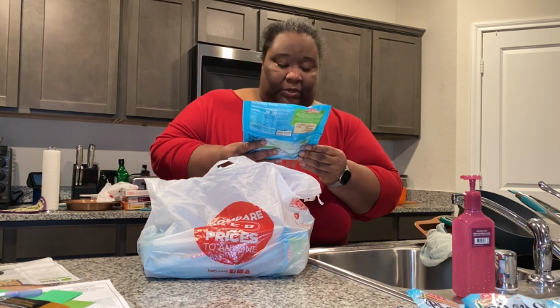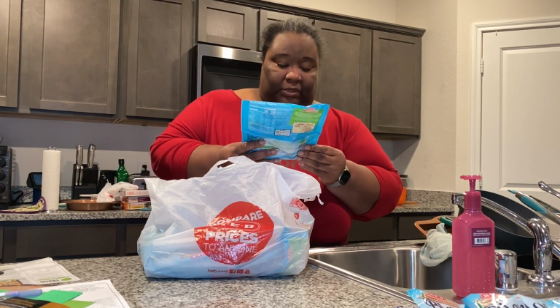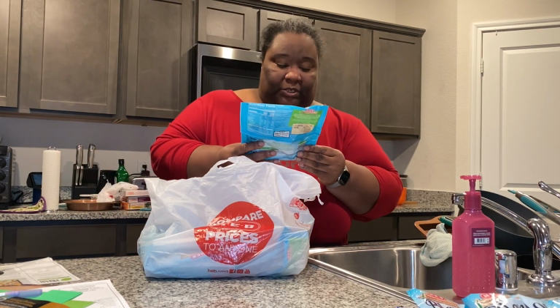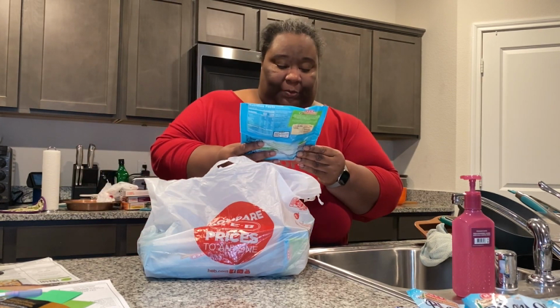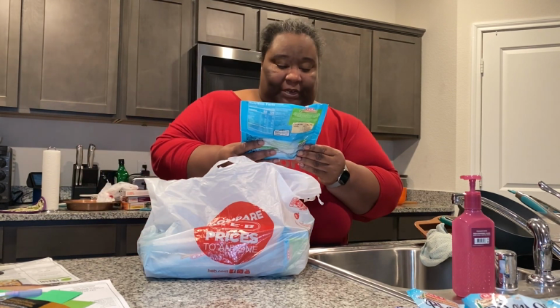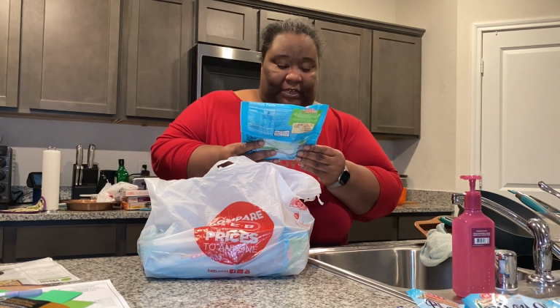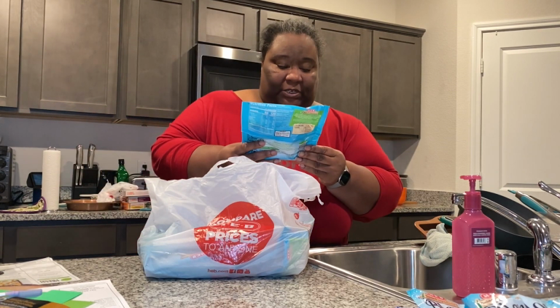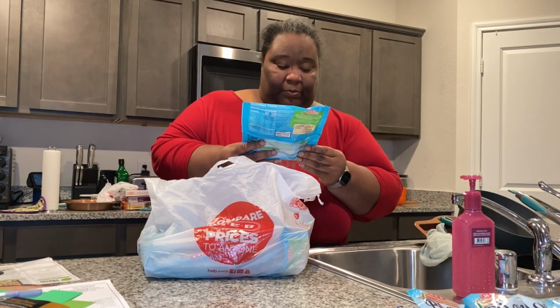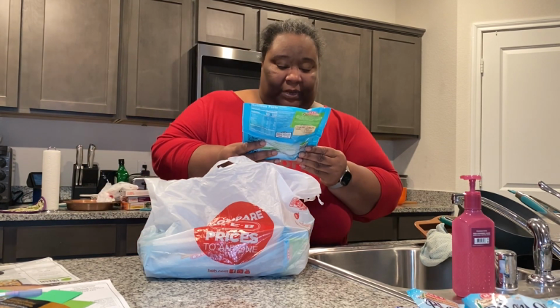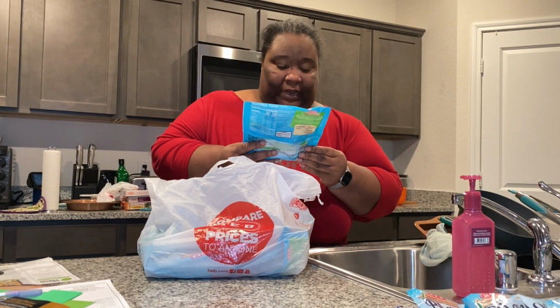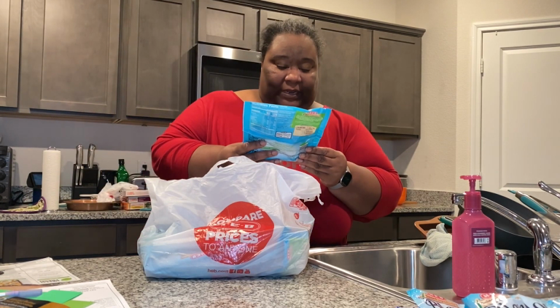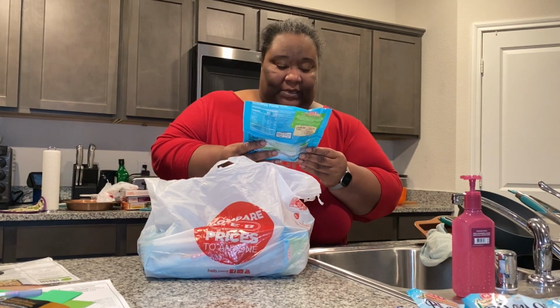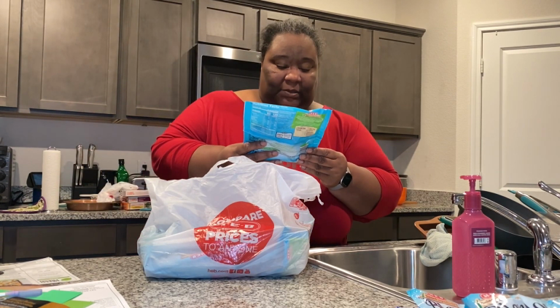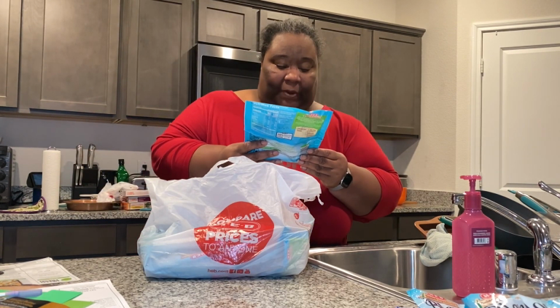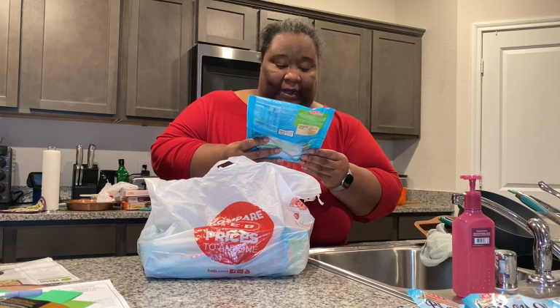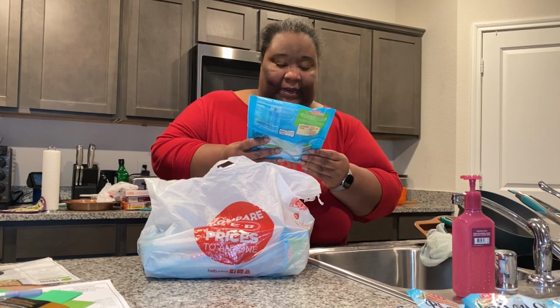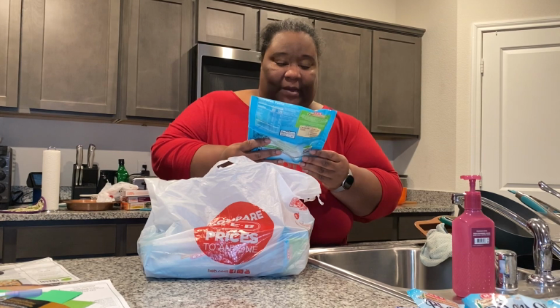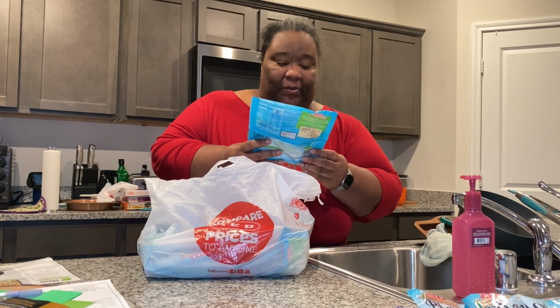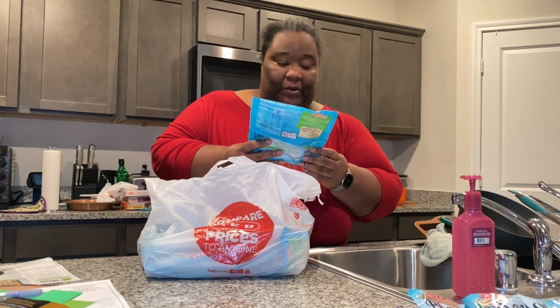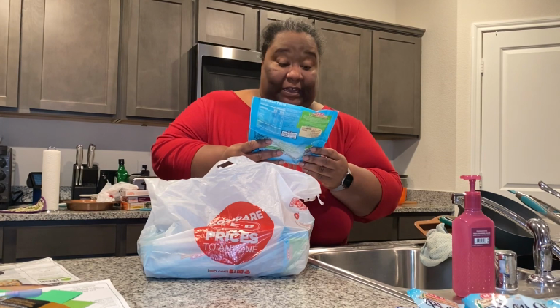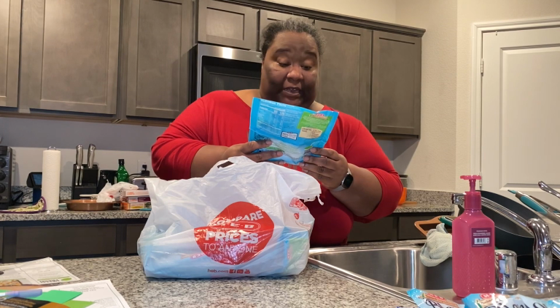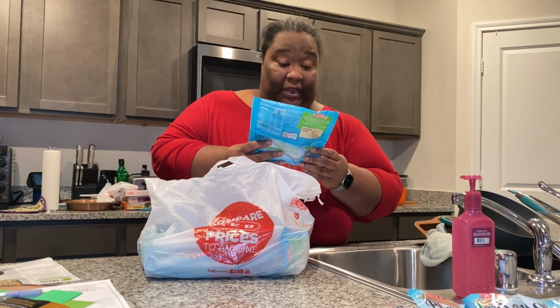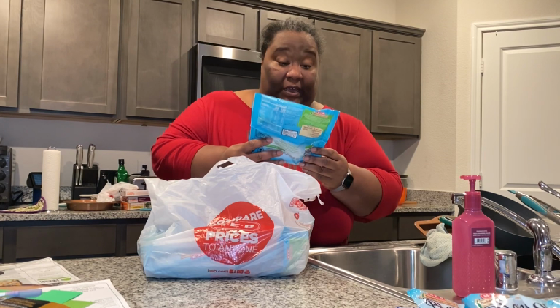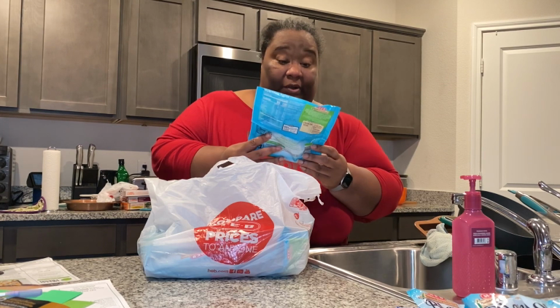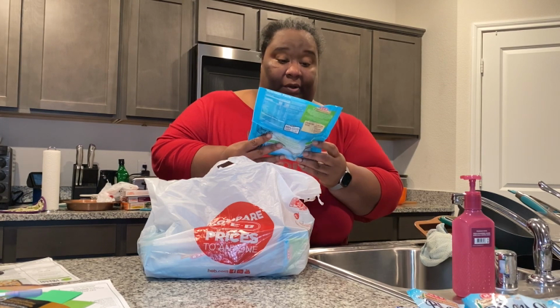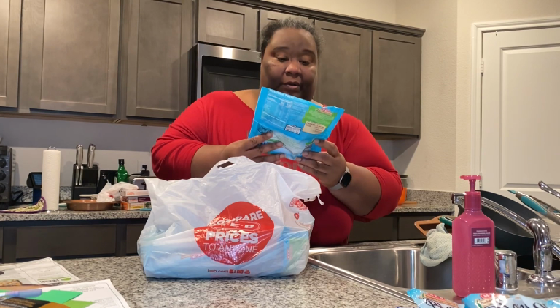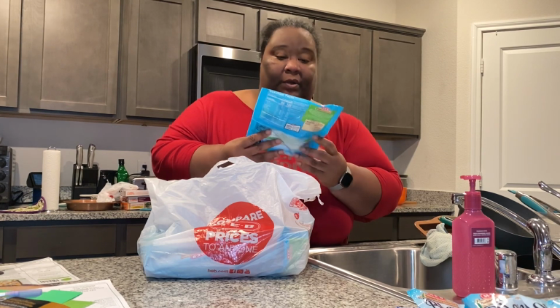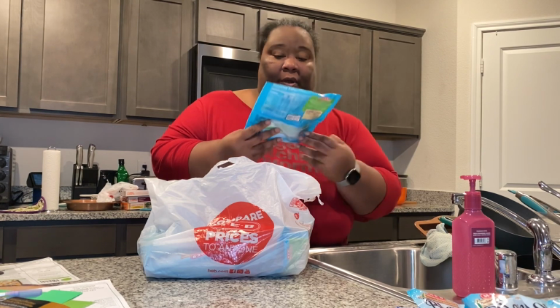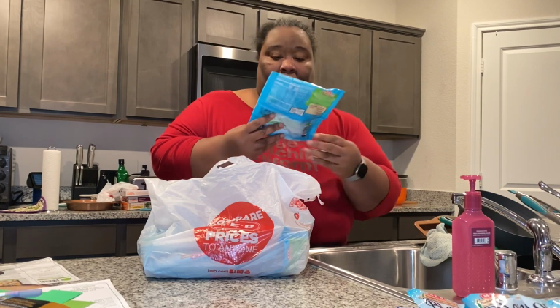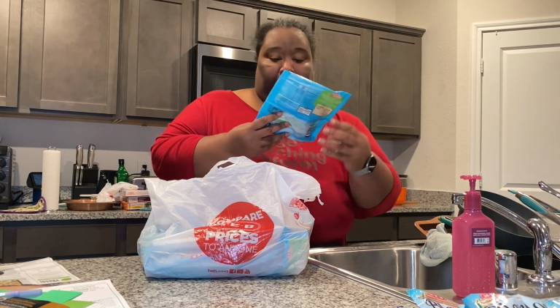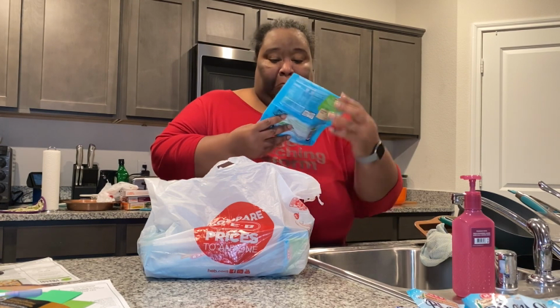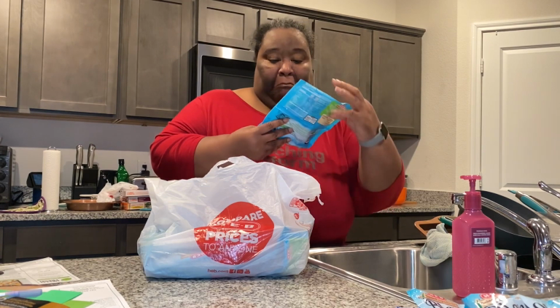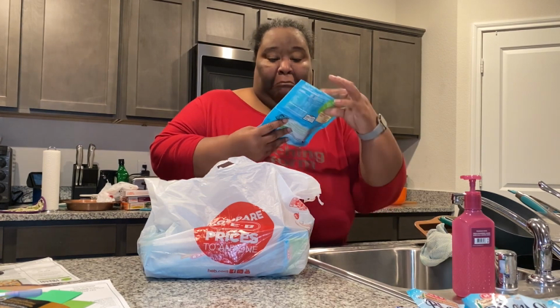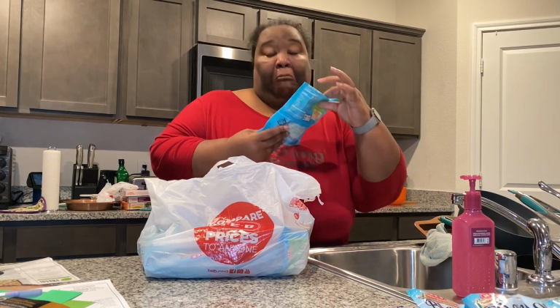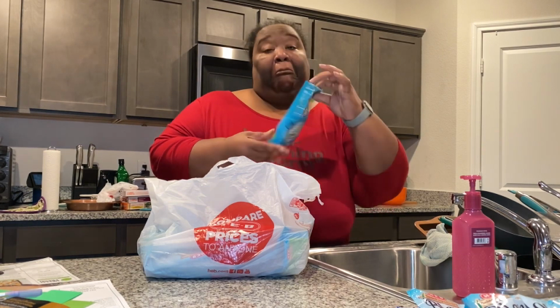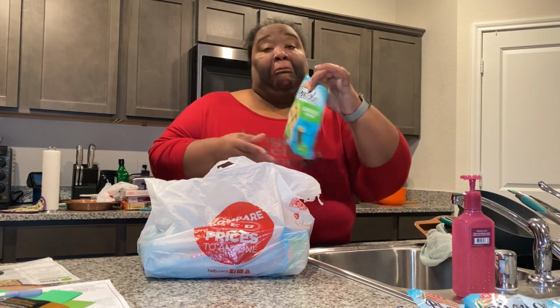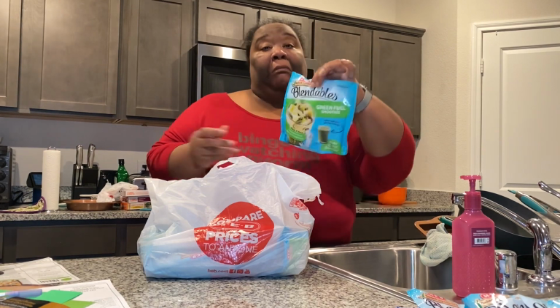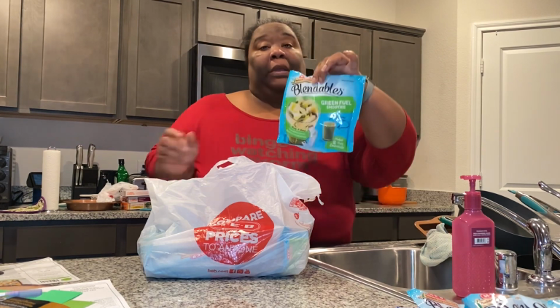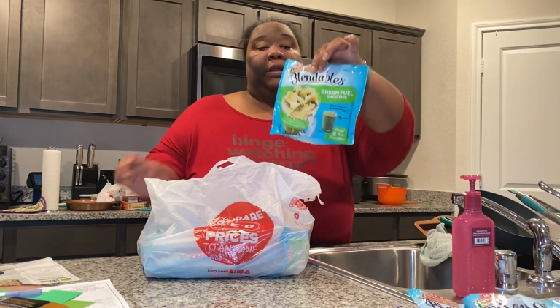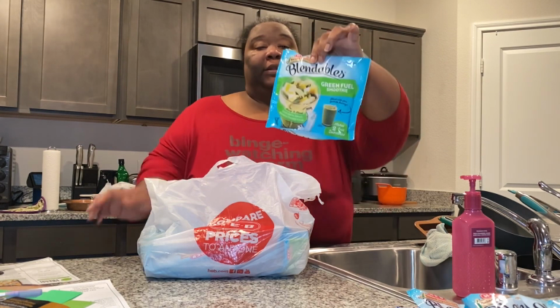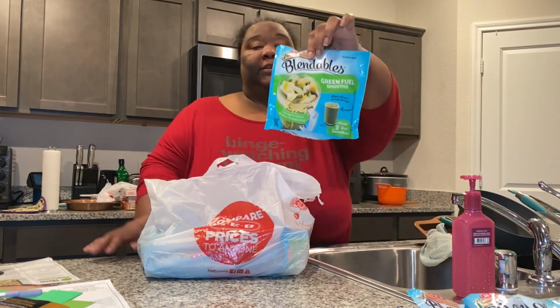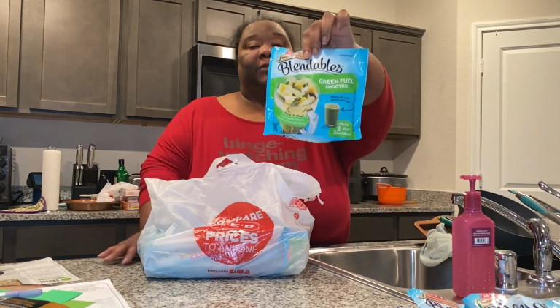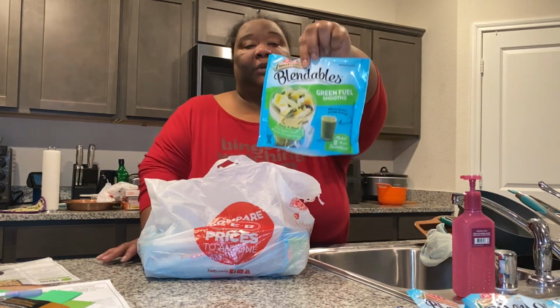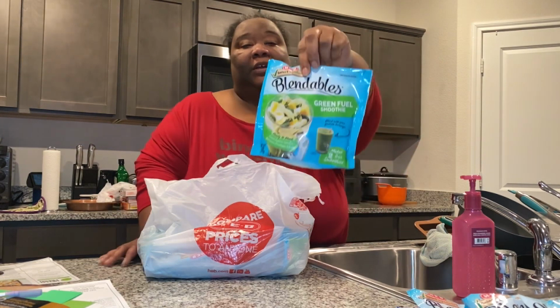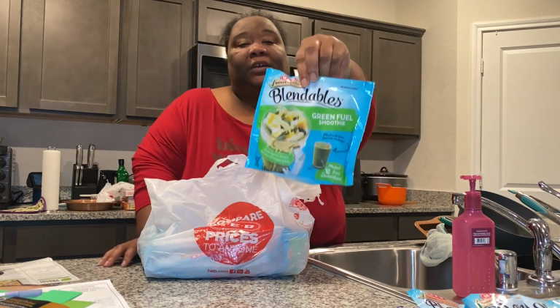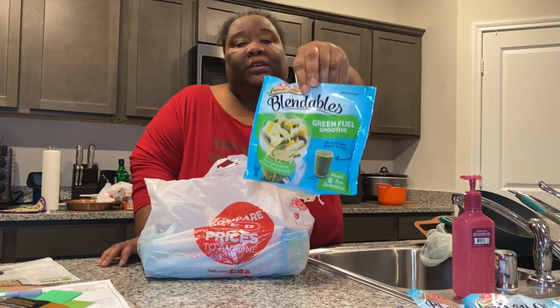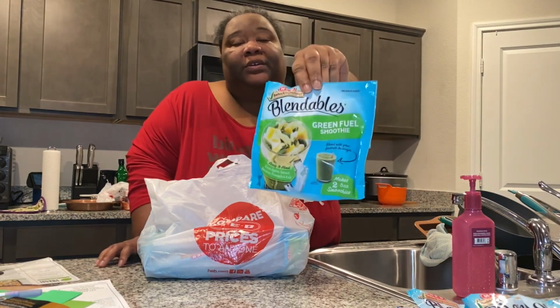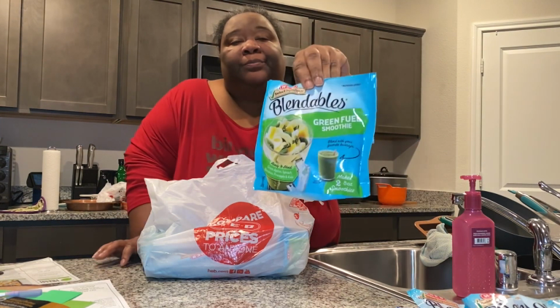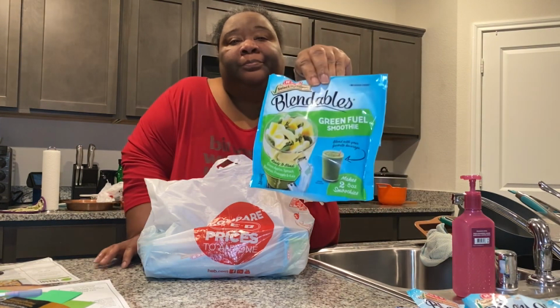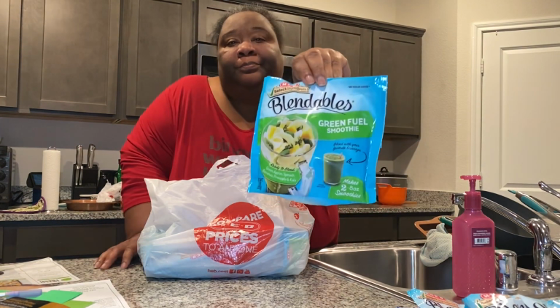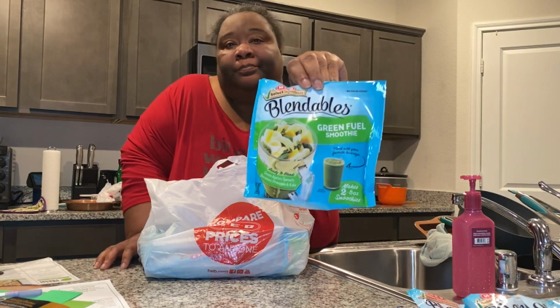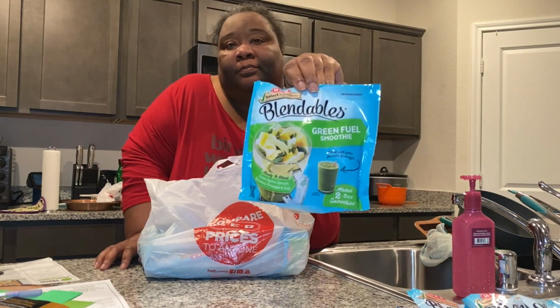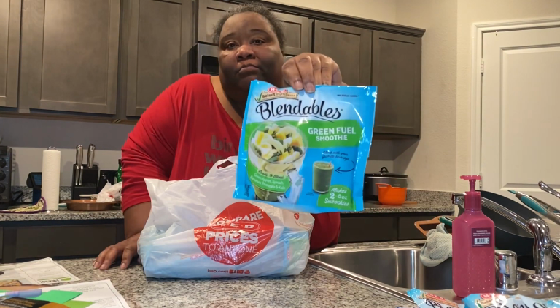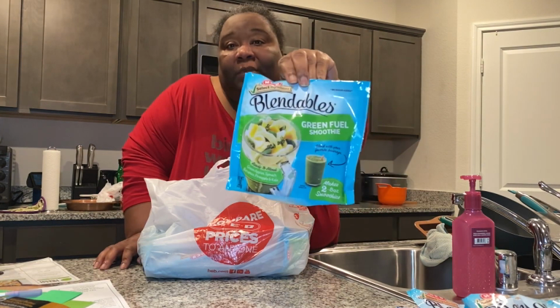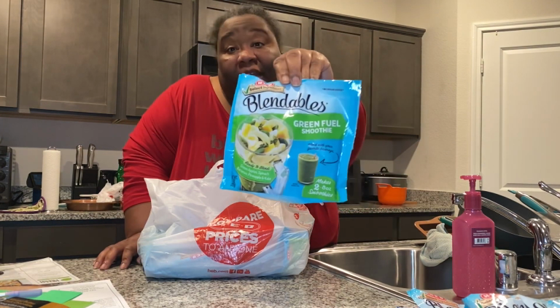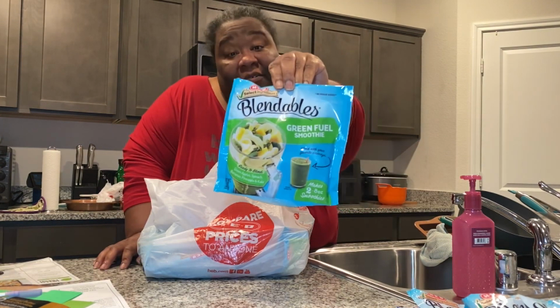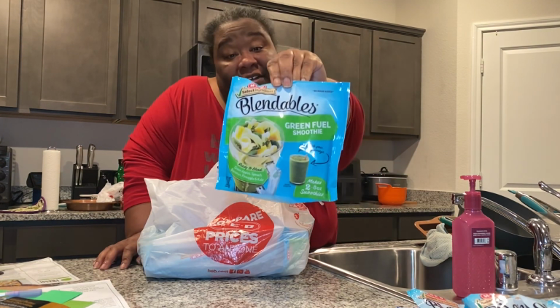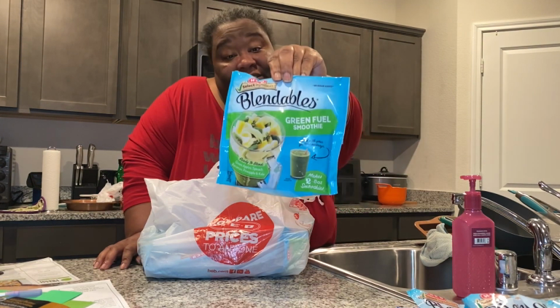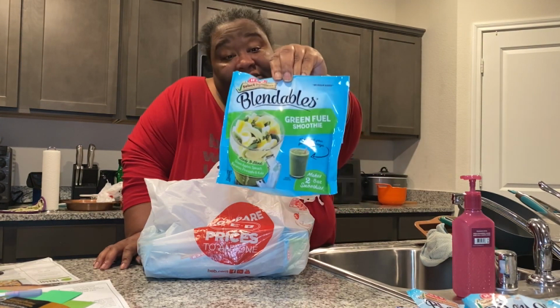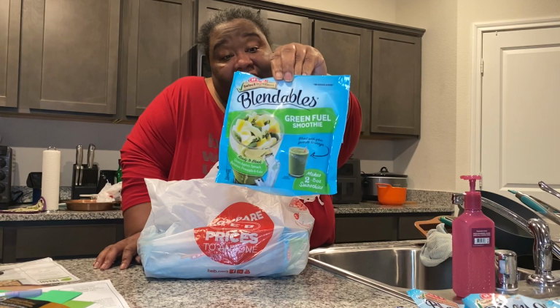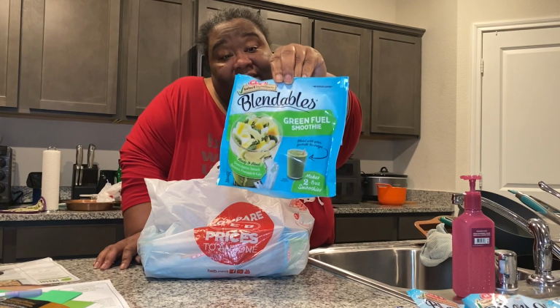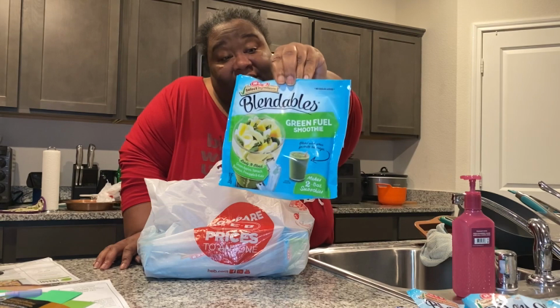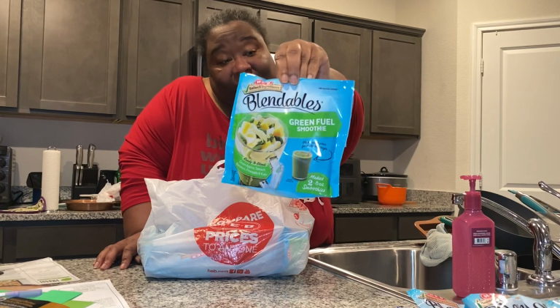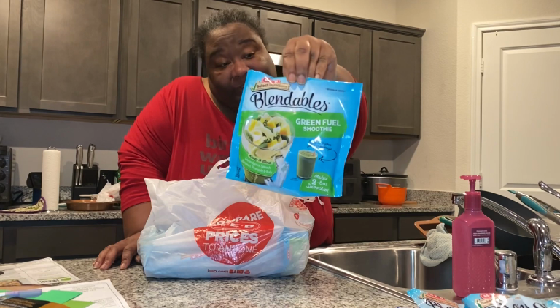The next one is a green fuel smoothie — it has green apple, spinach, bananas, pineapple, and kale. Looks pretty good, can't wait to try this one.